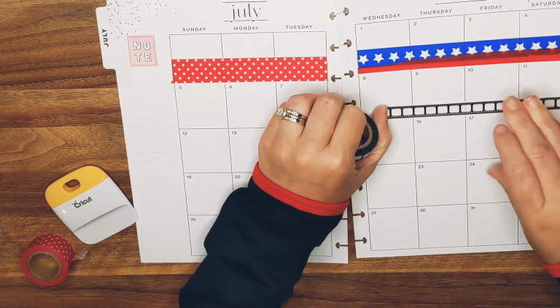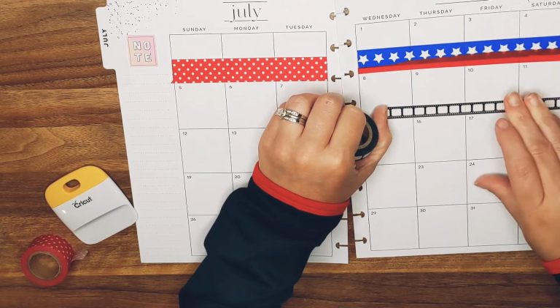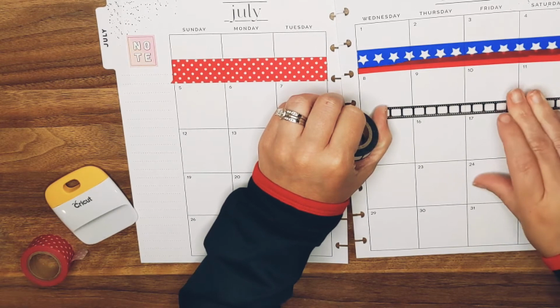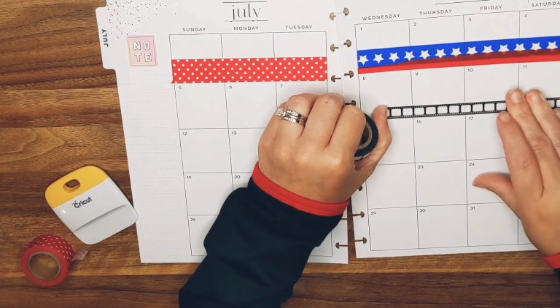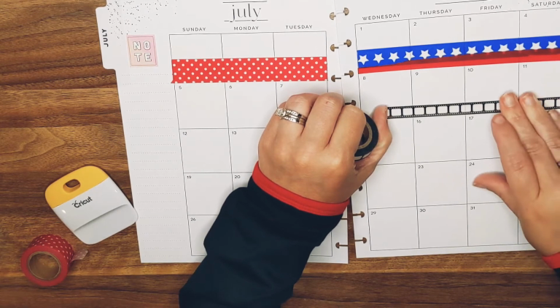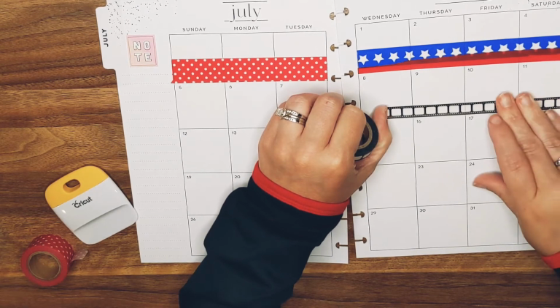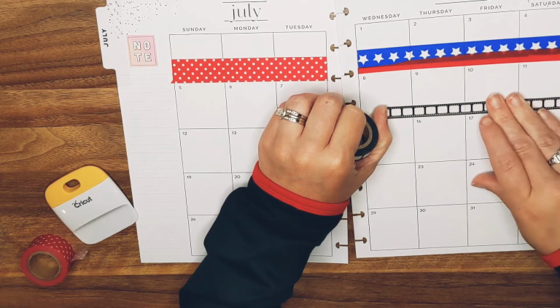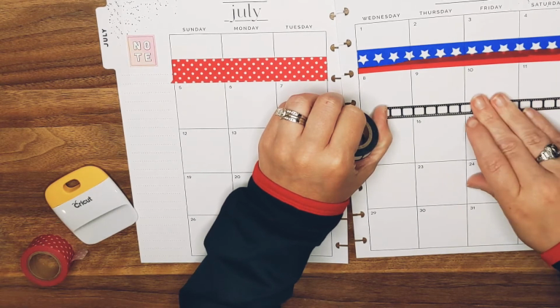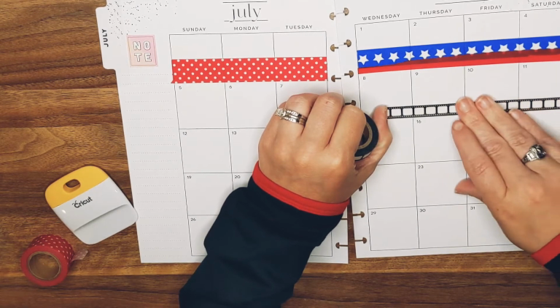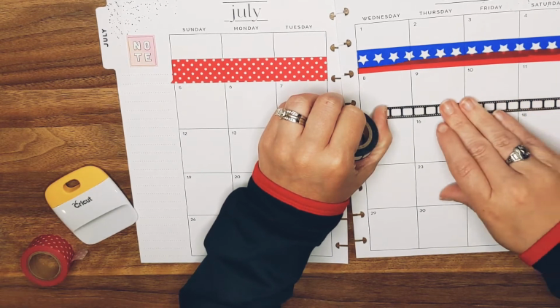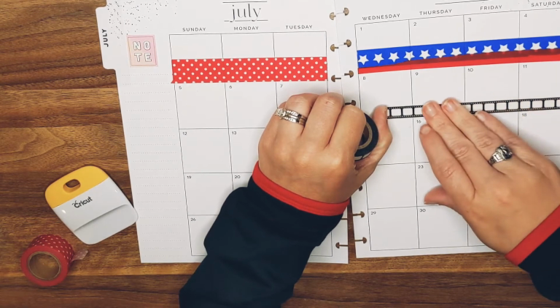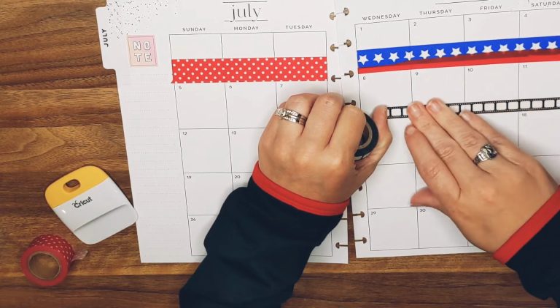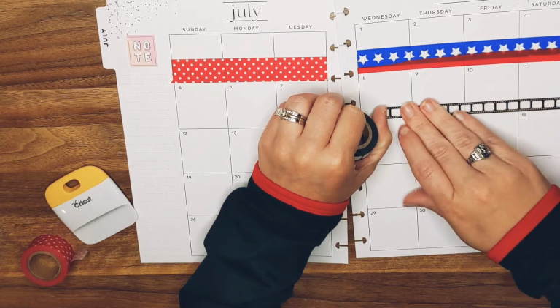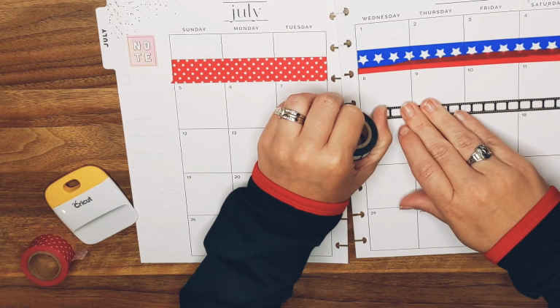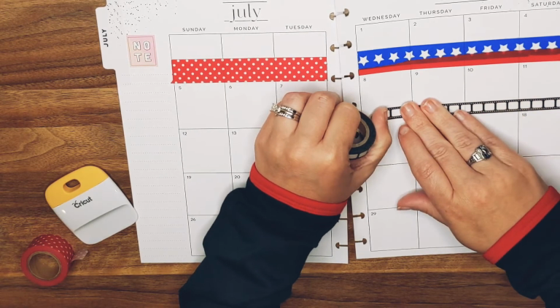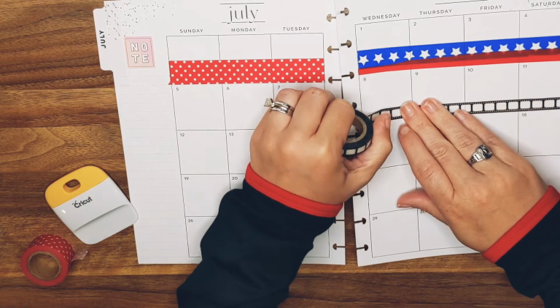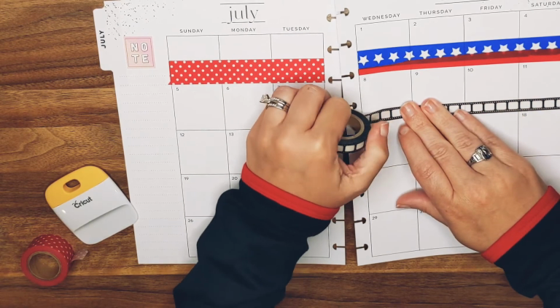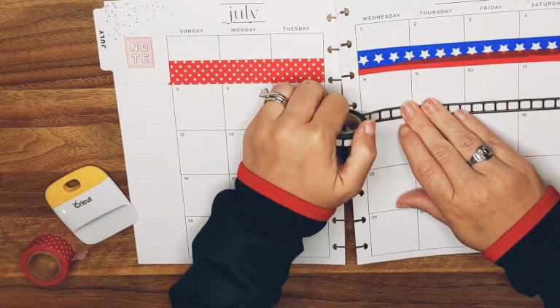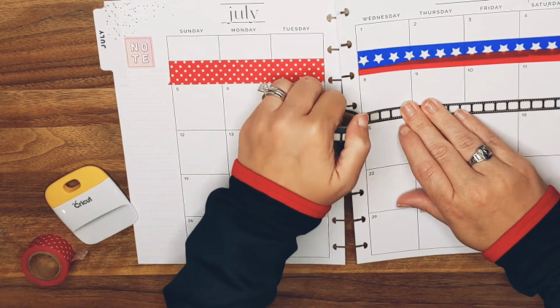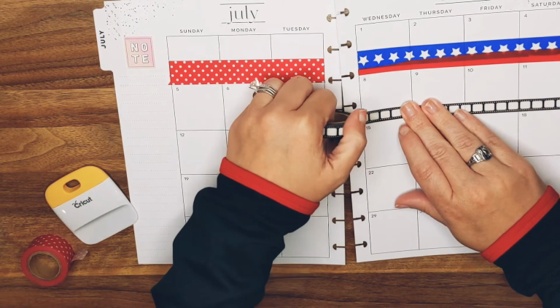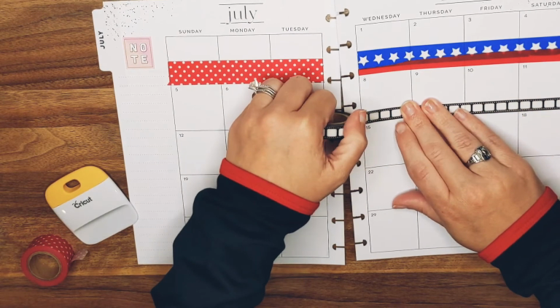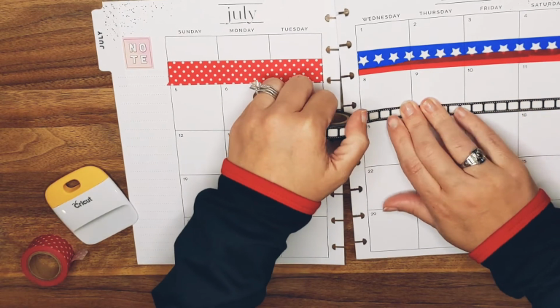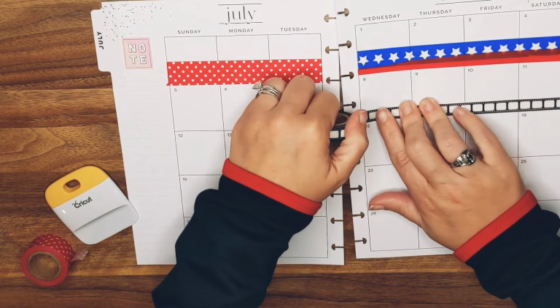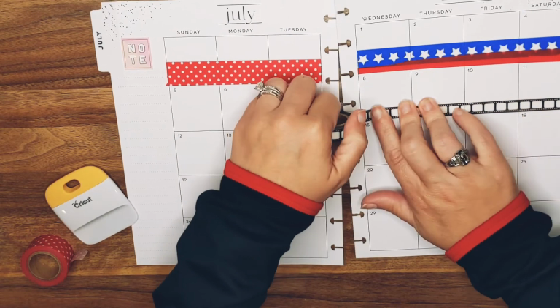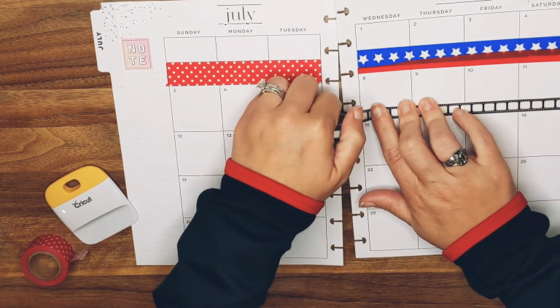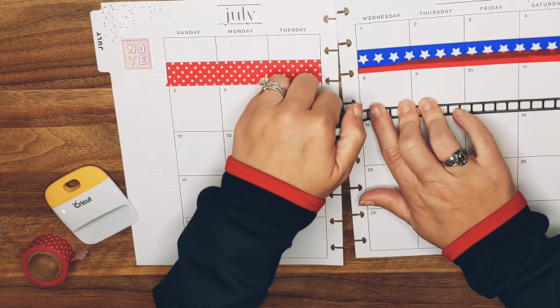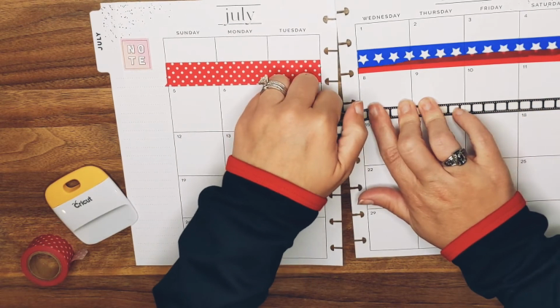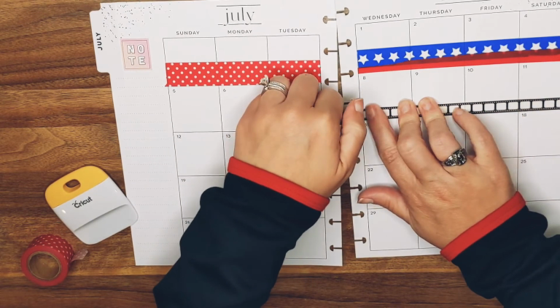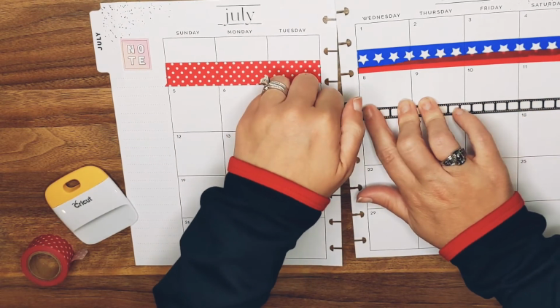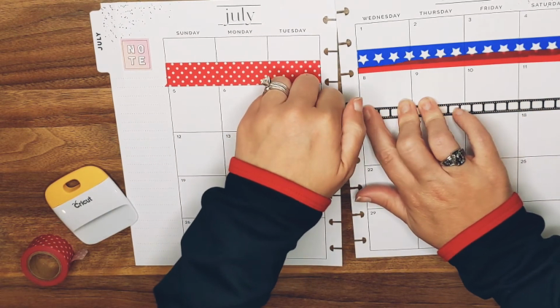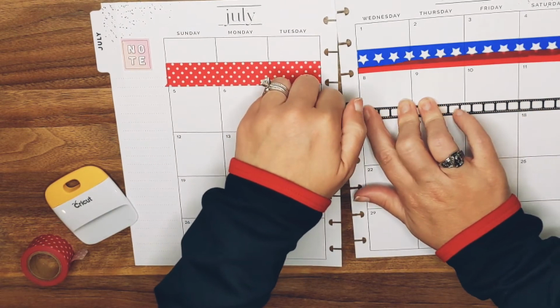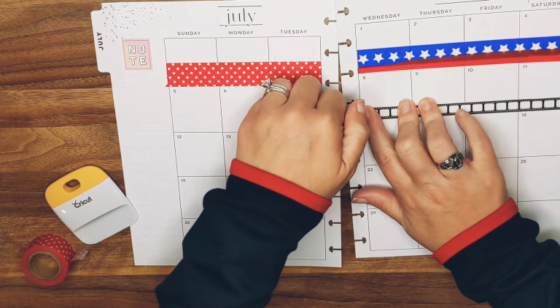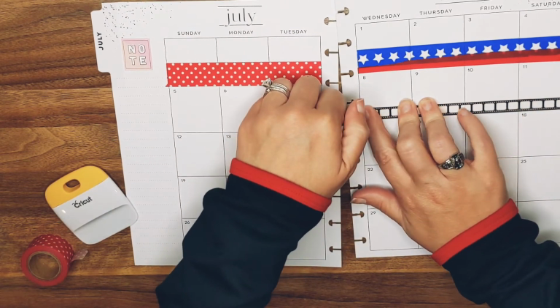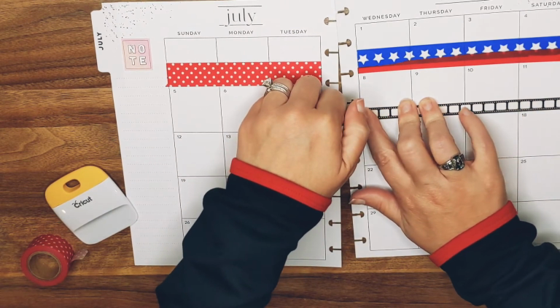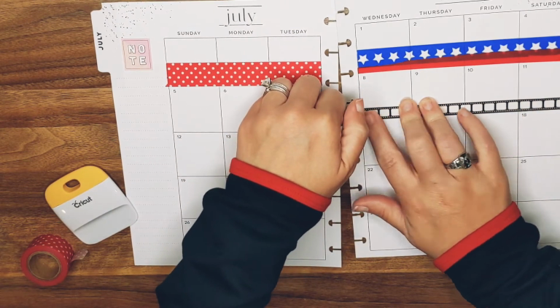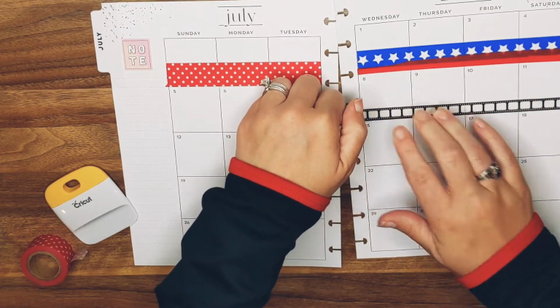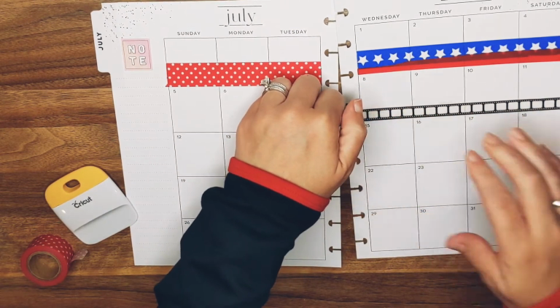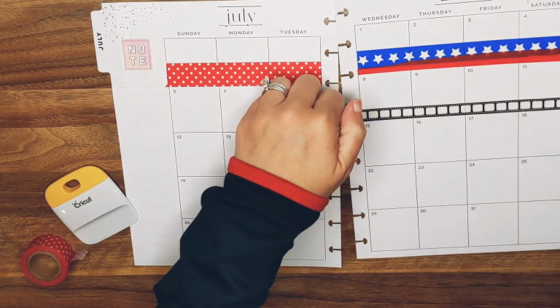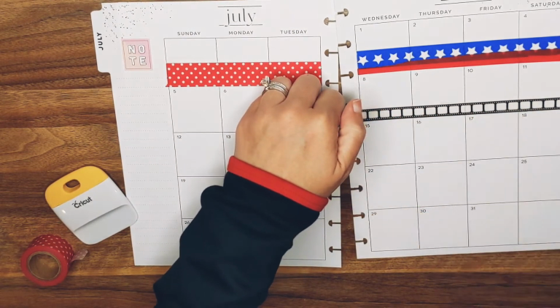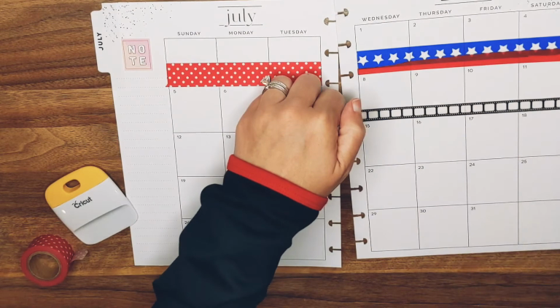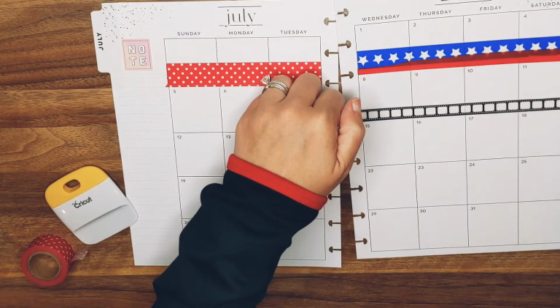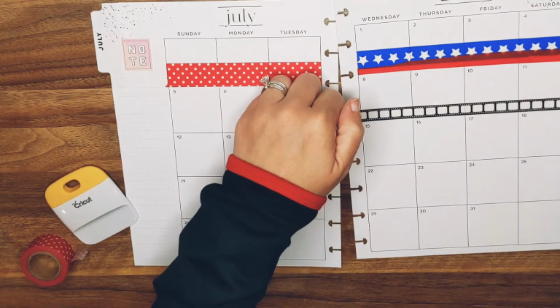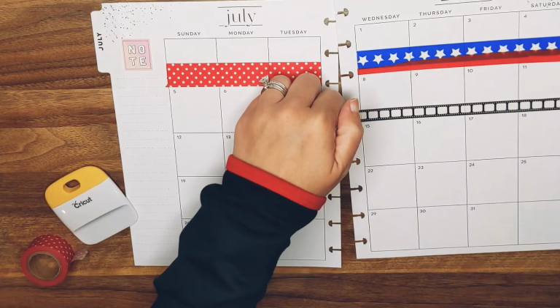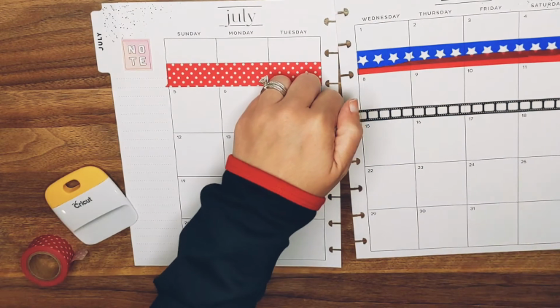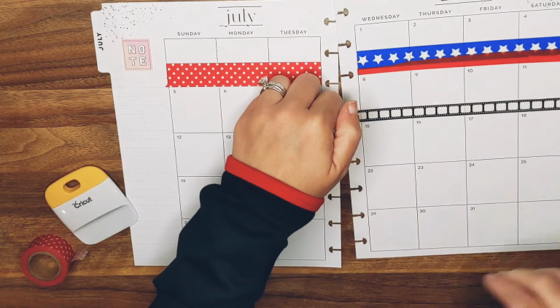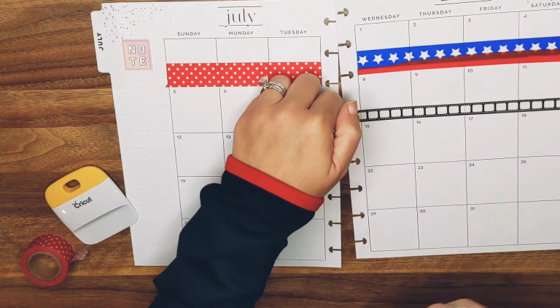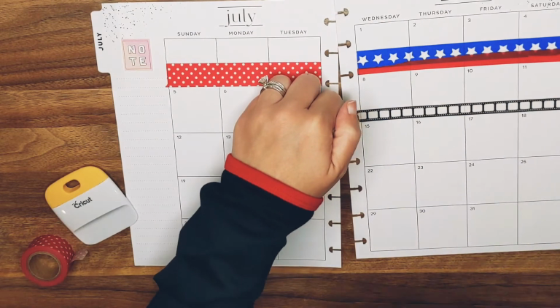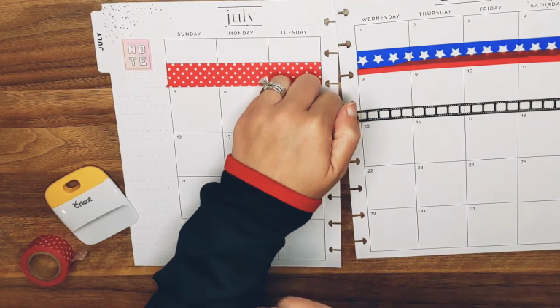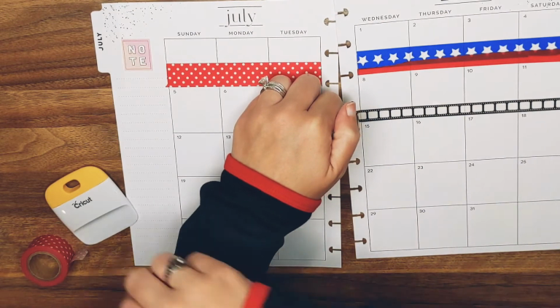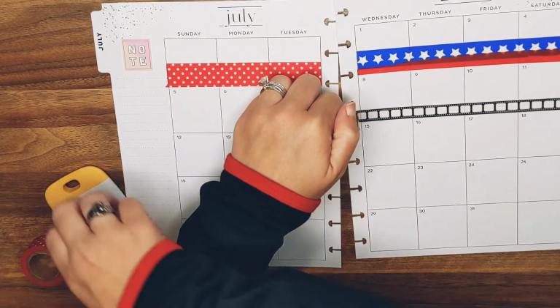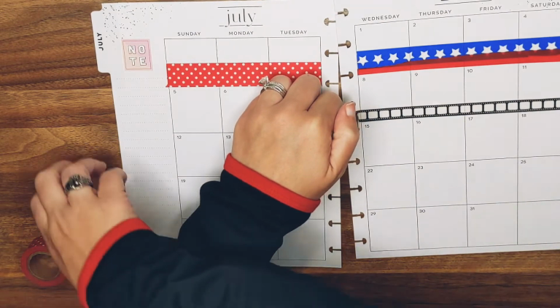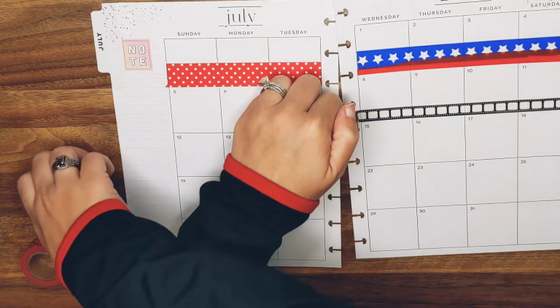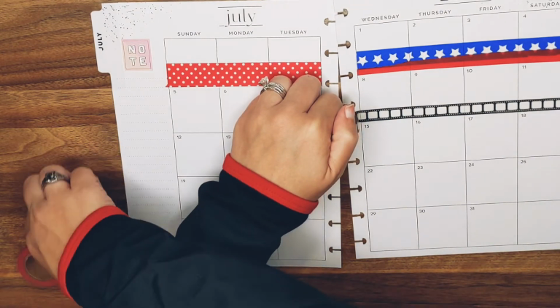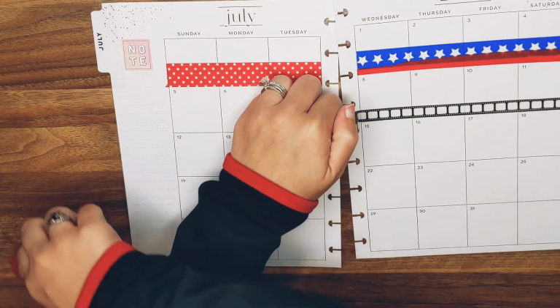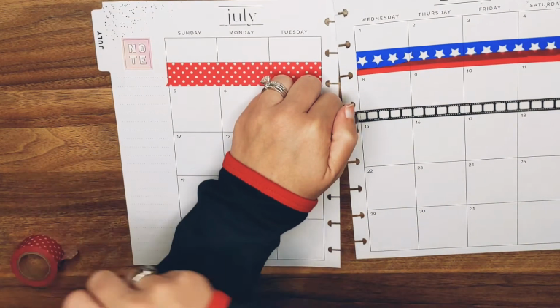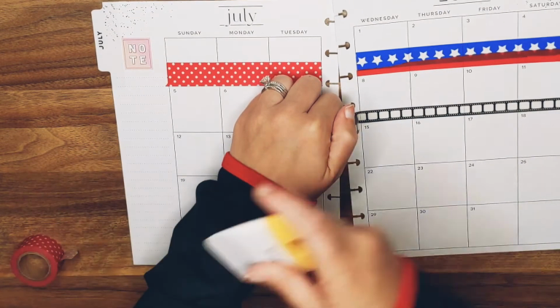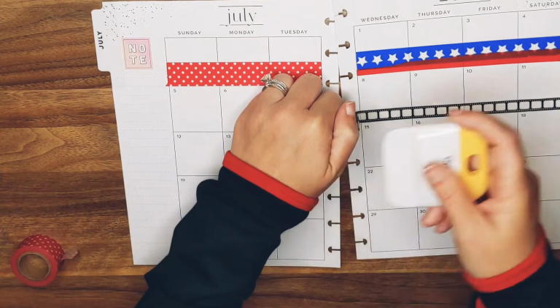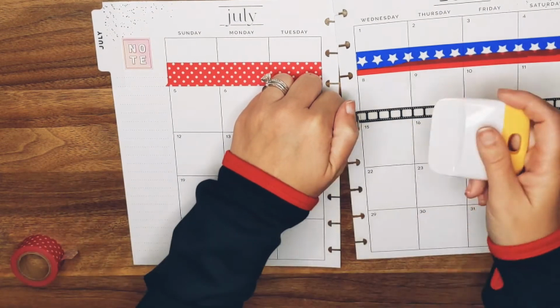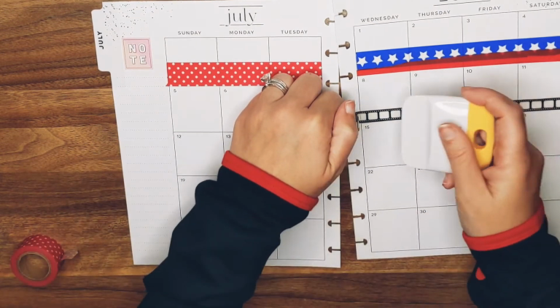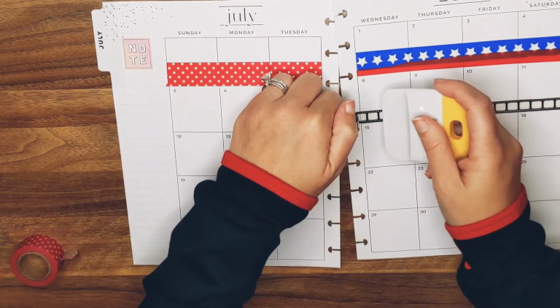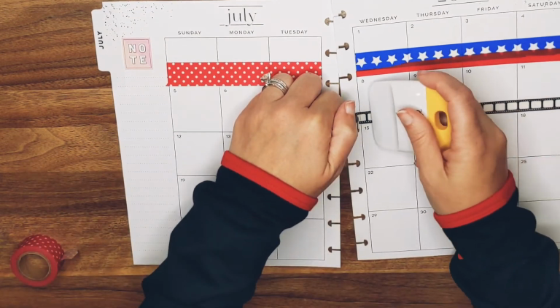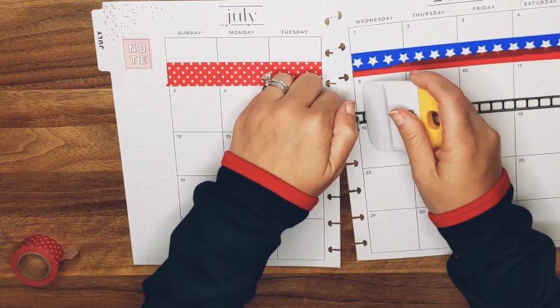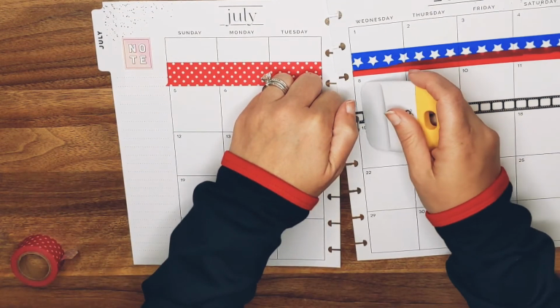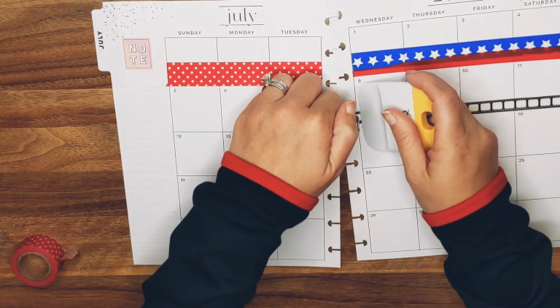And my printer was dead this morning. So it all just is going swimmingly.